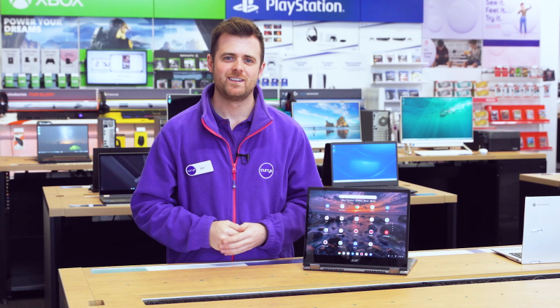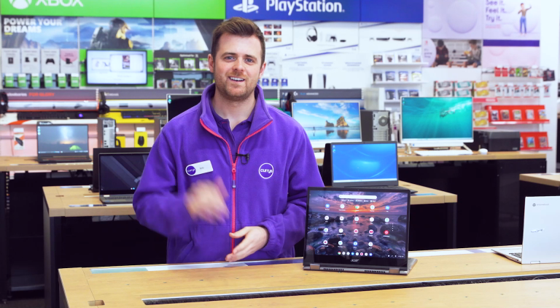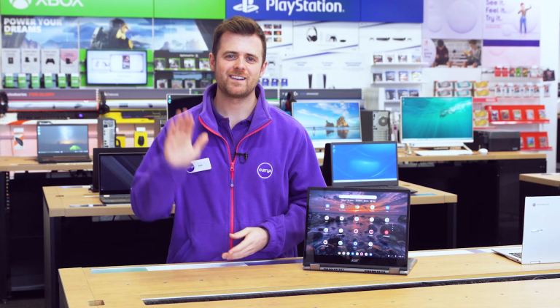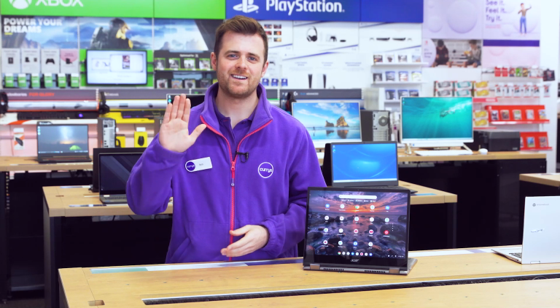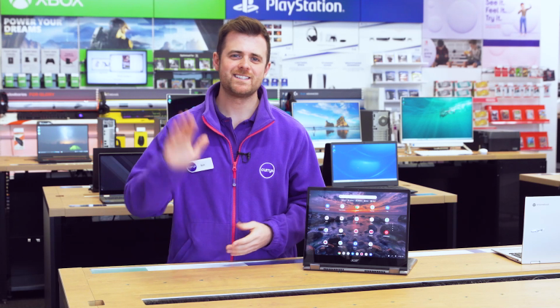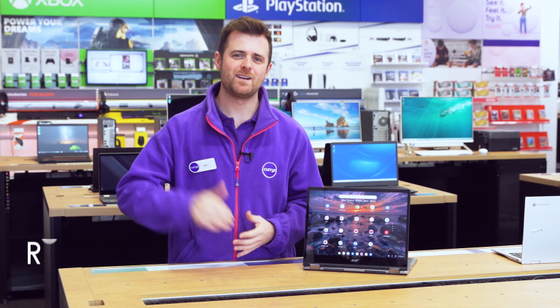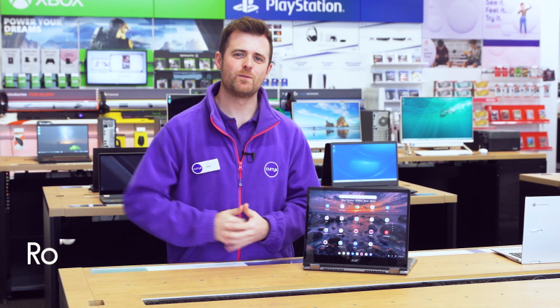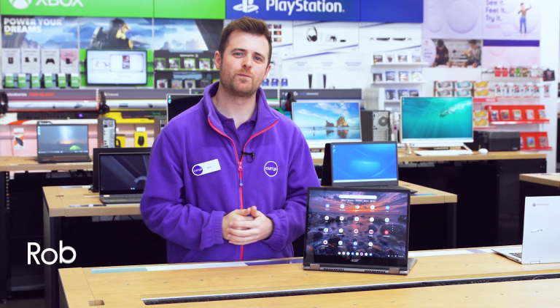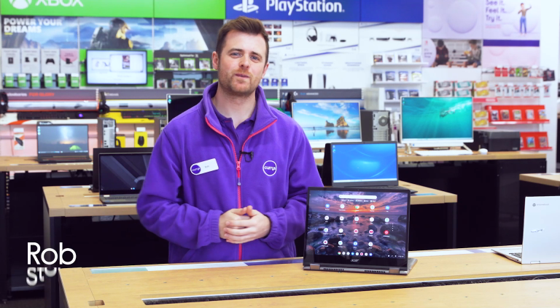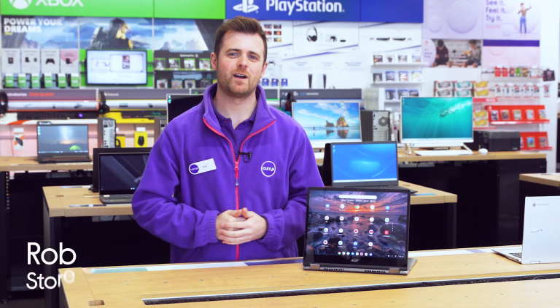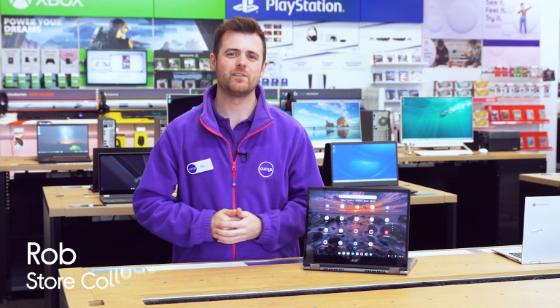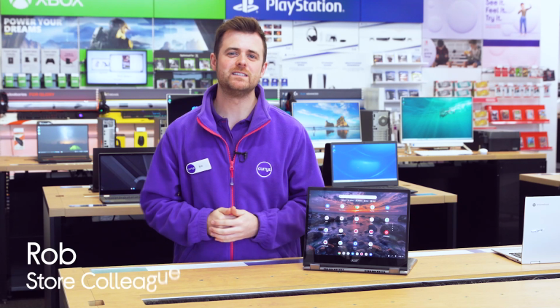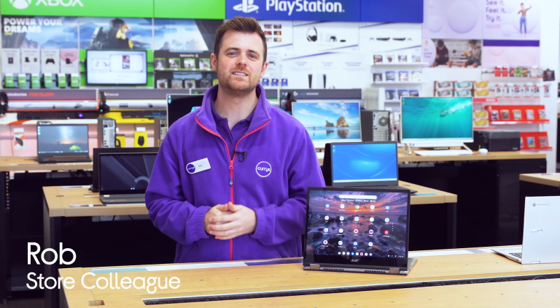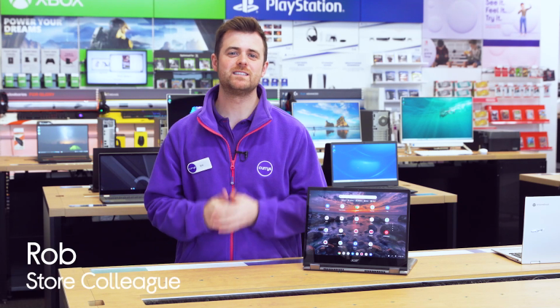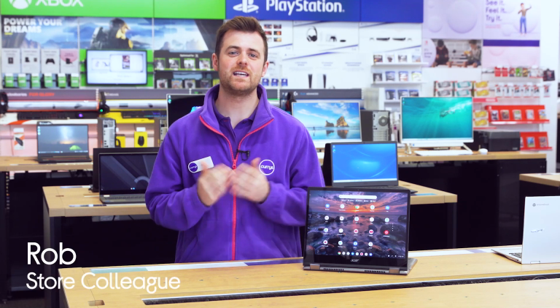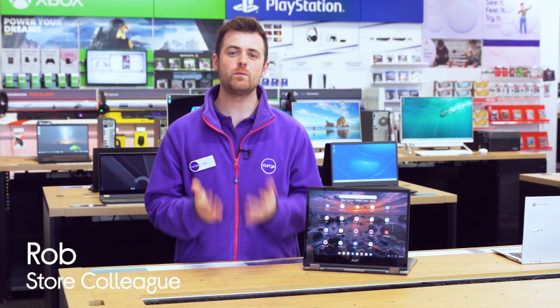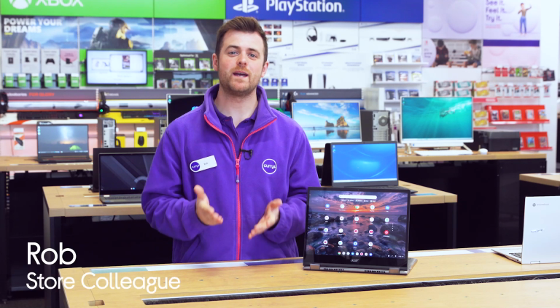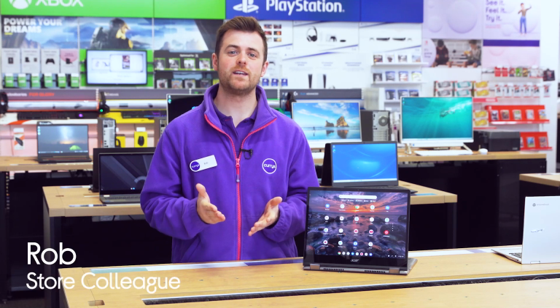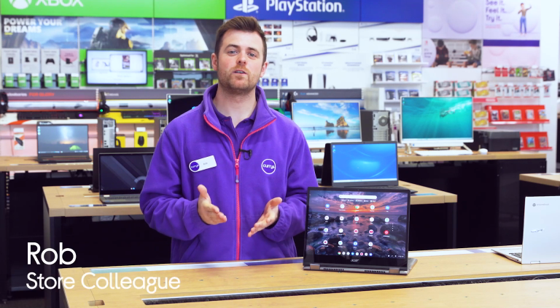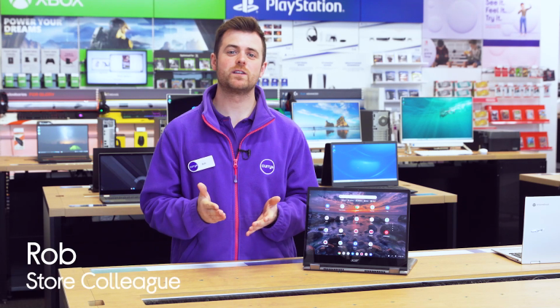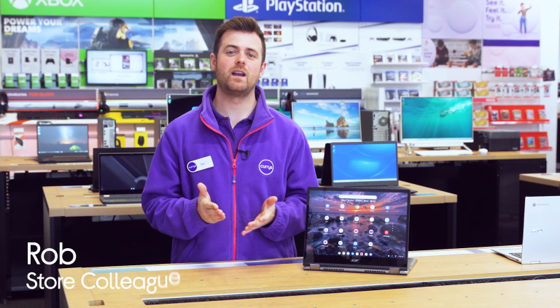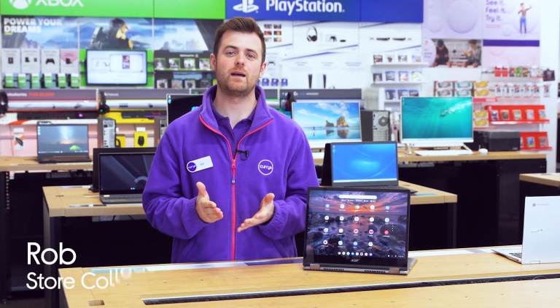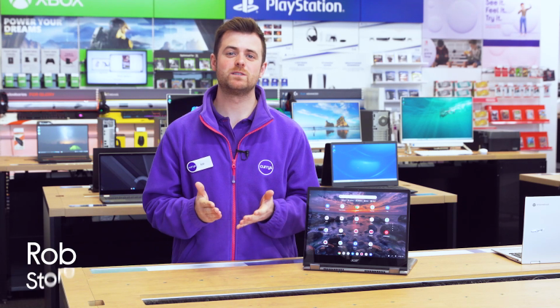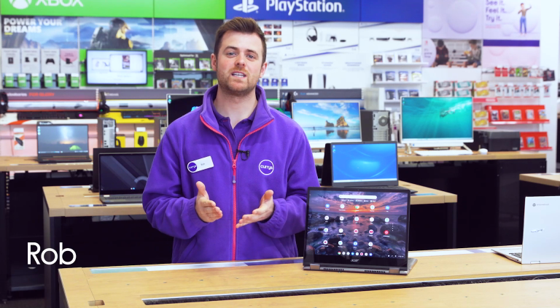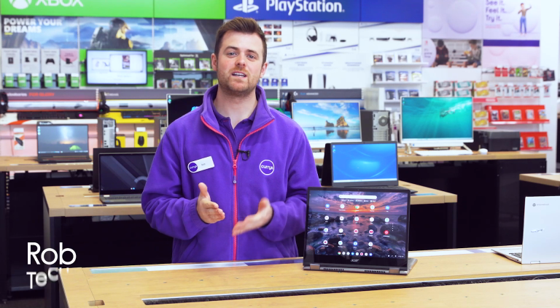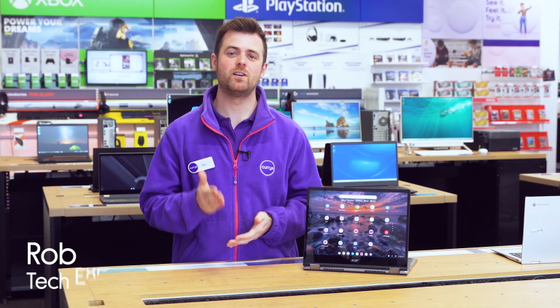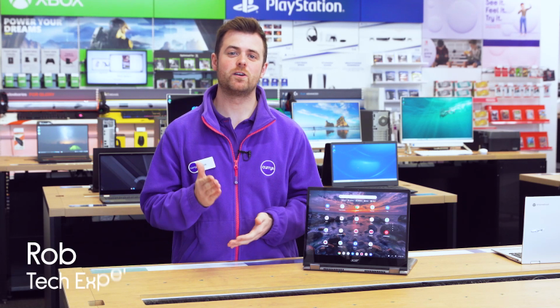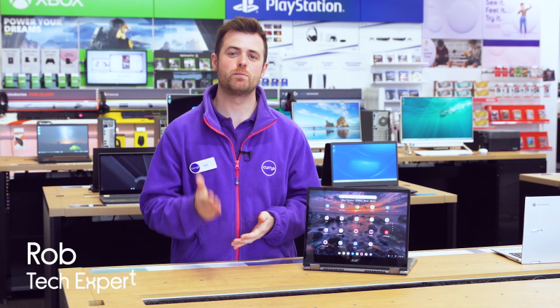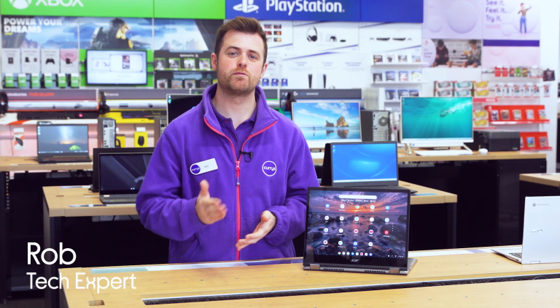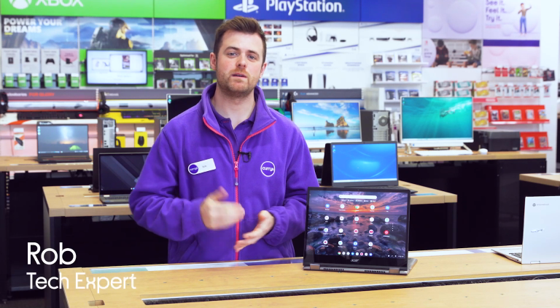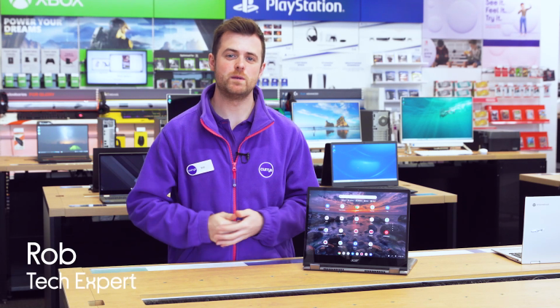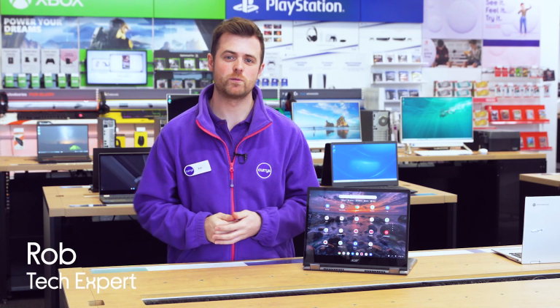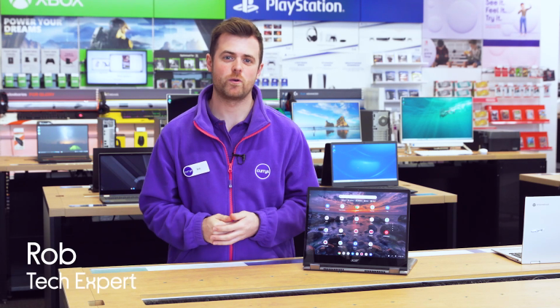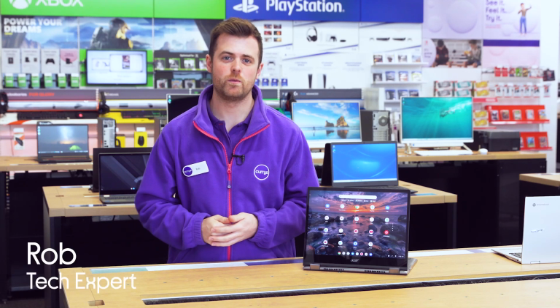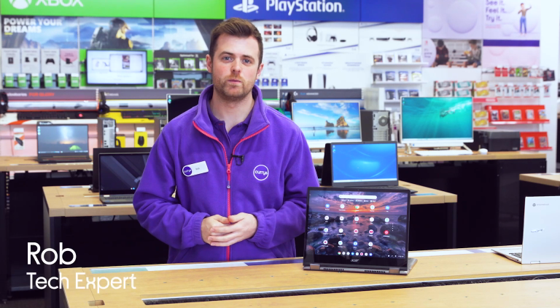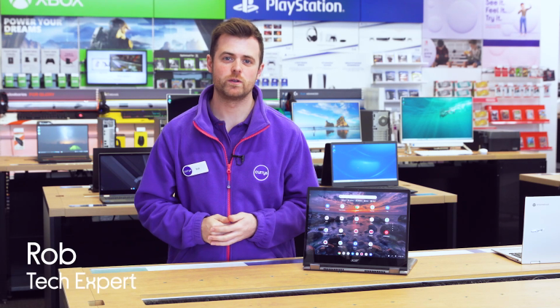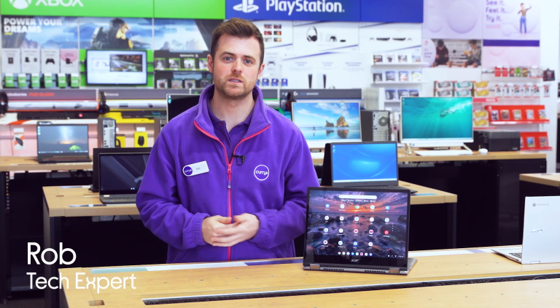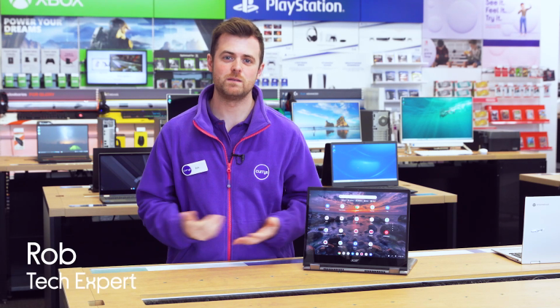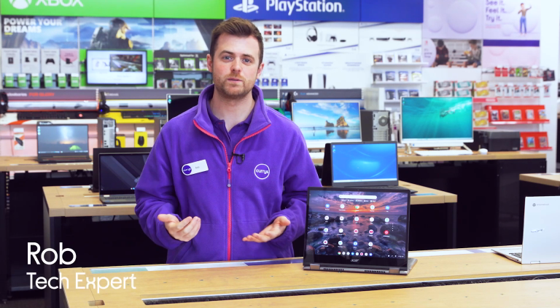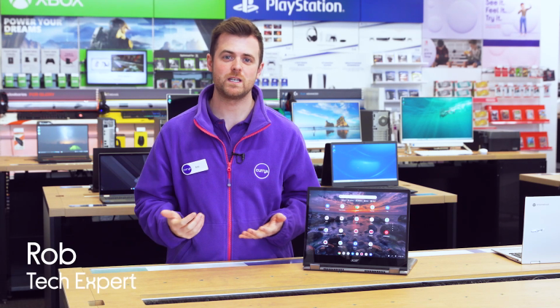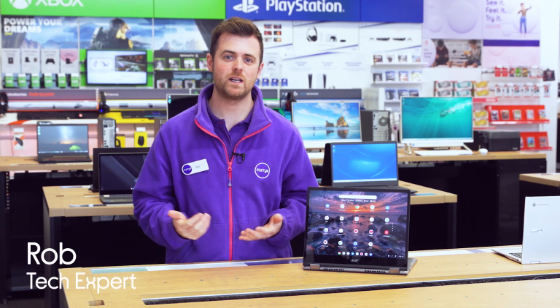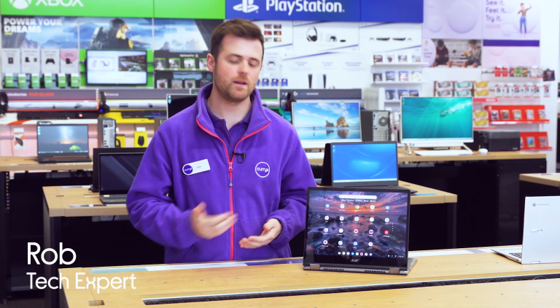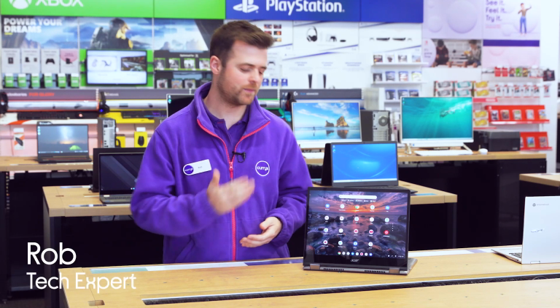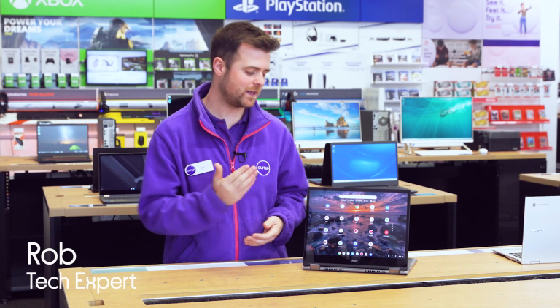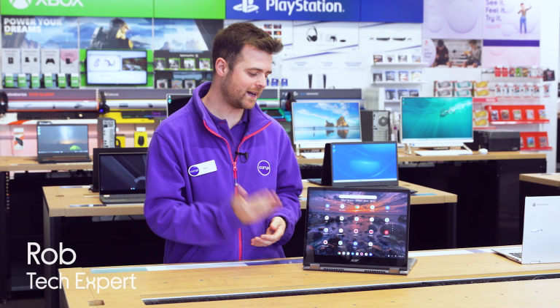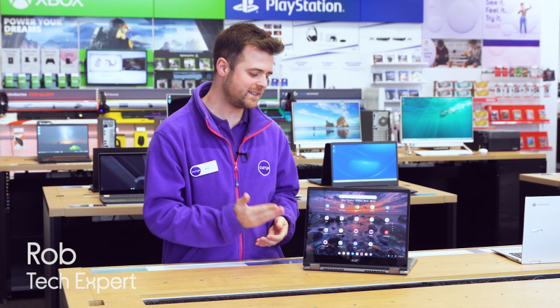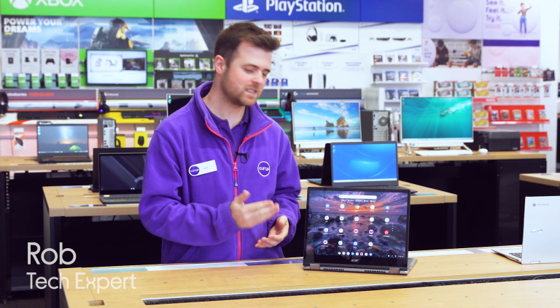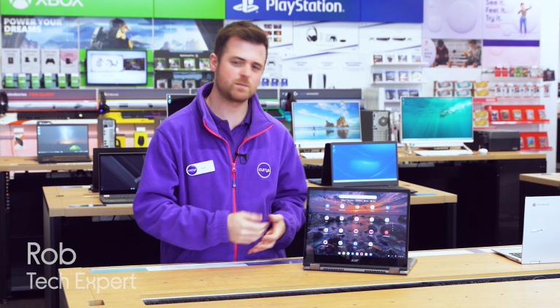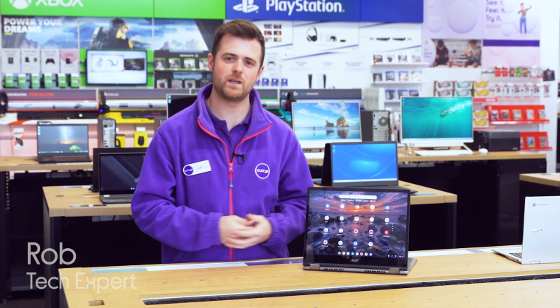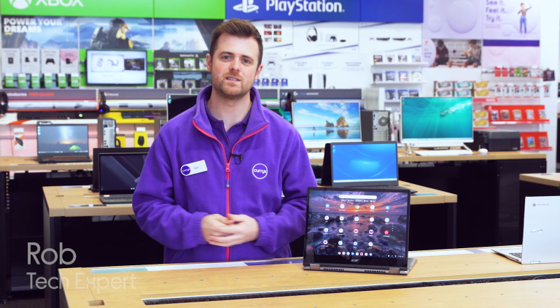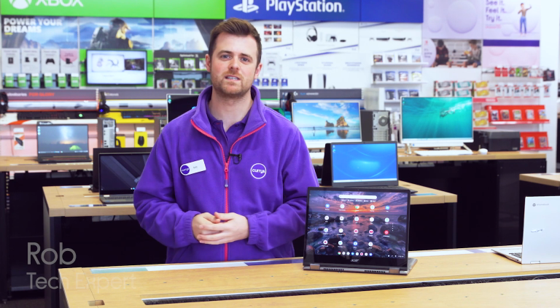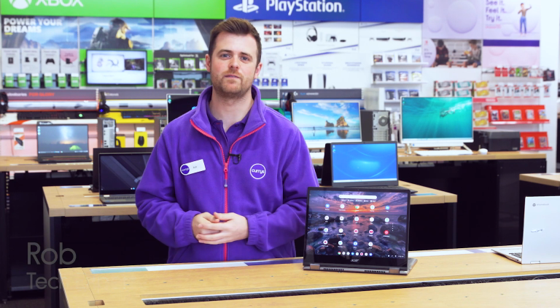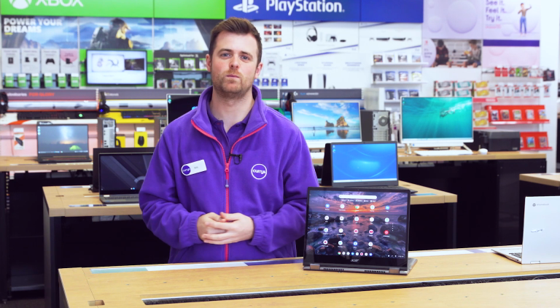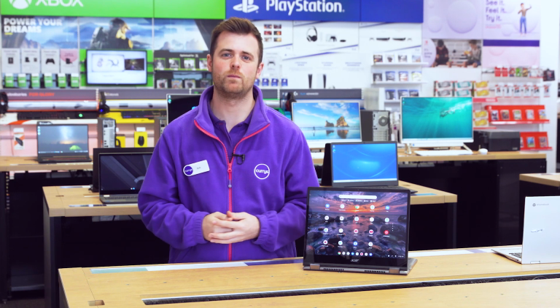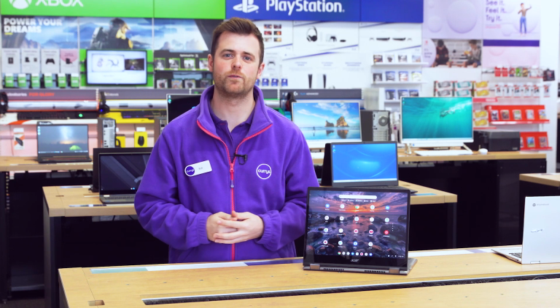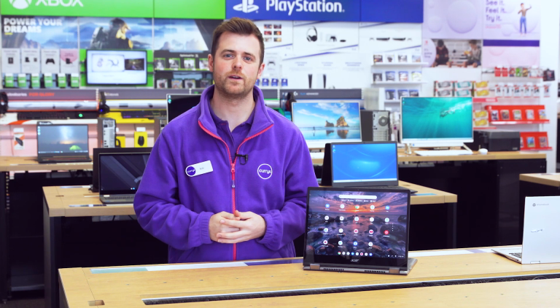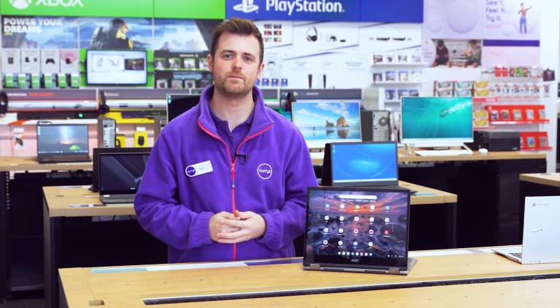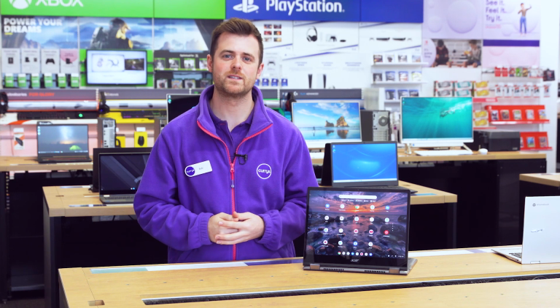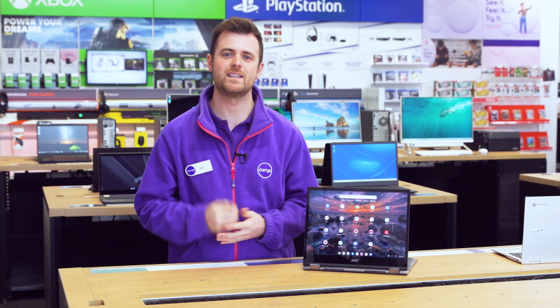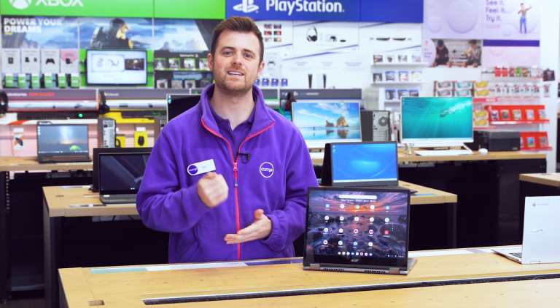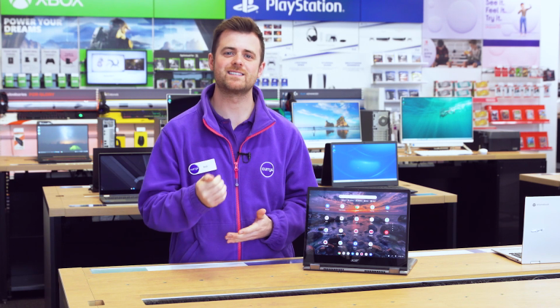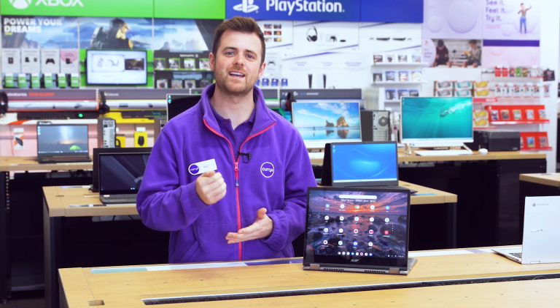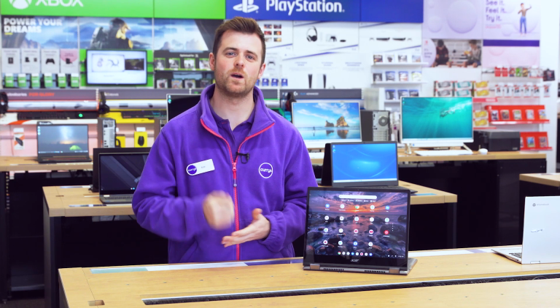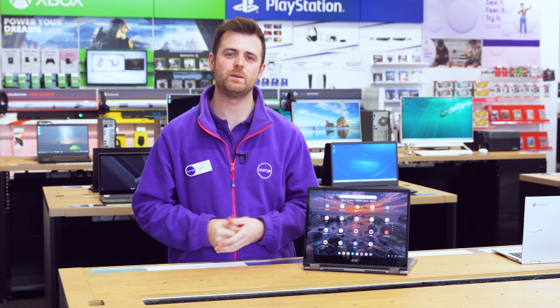Hi guys, I'm Rob from Currys and today we're heading off to the lab to take a look at premium Chromebooks, and in particular the Acer Spin 713. So let's get going.